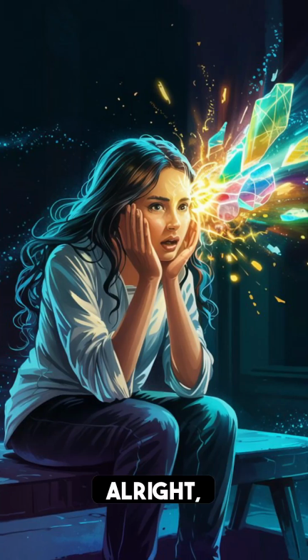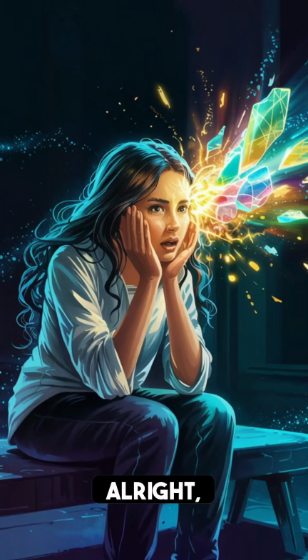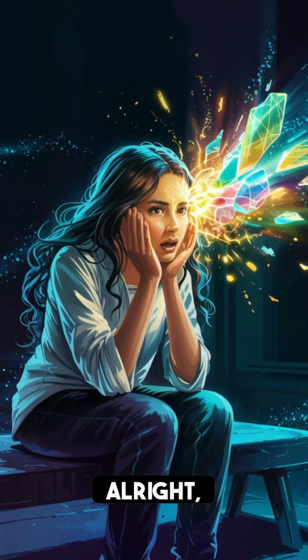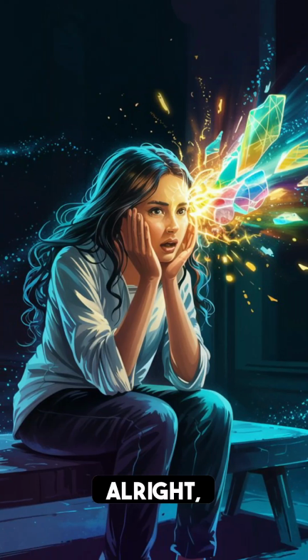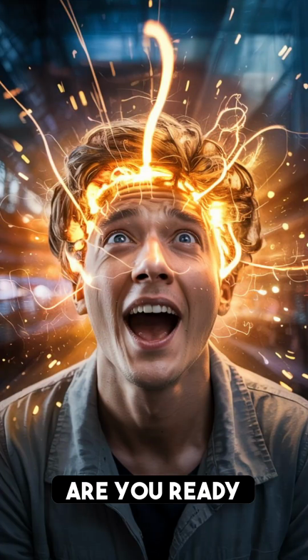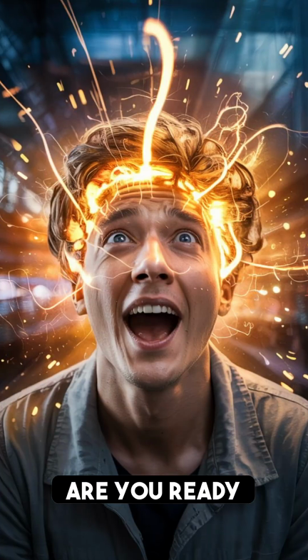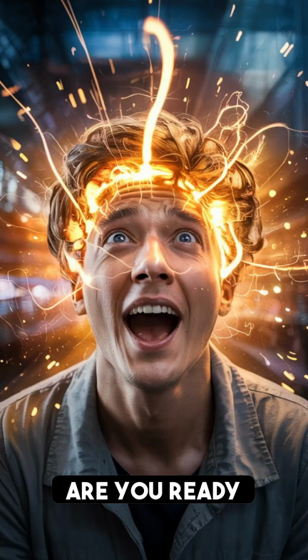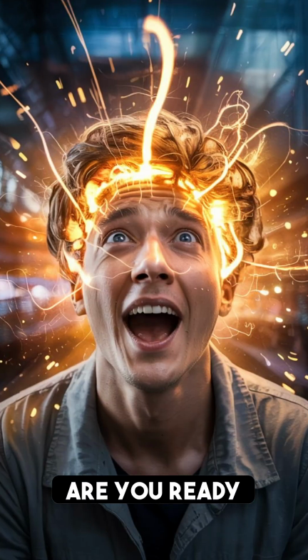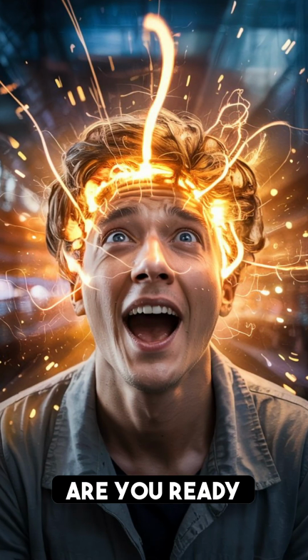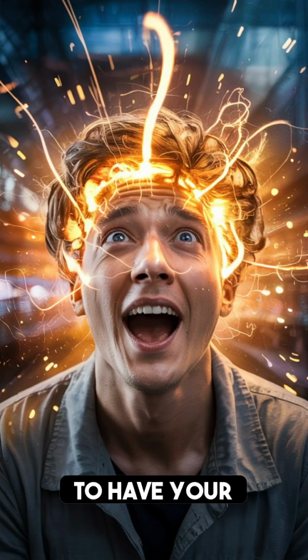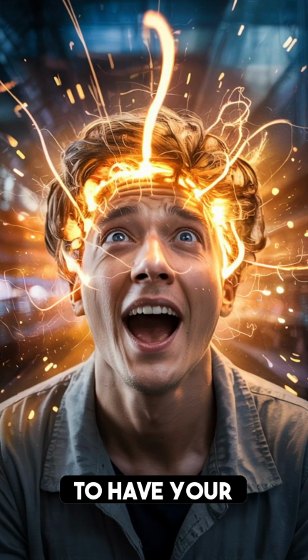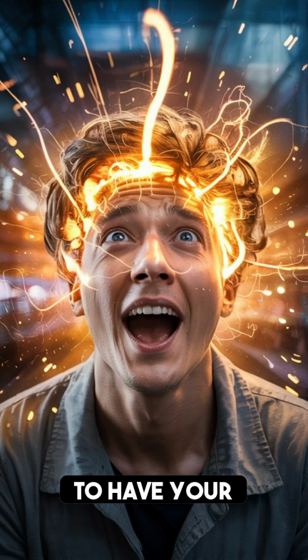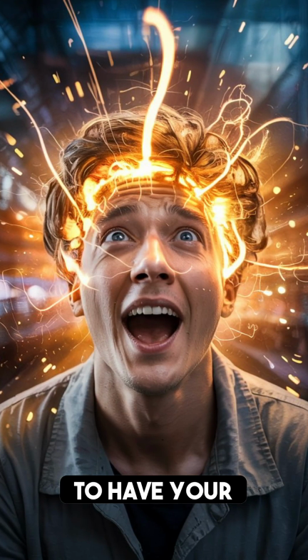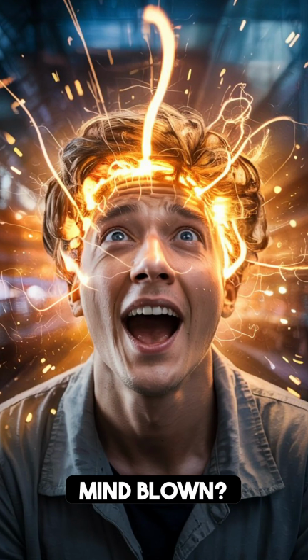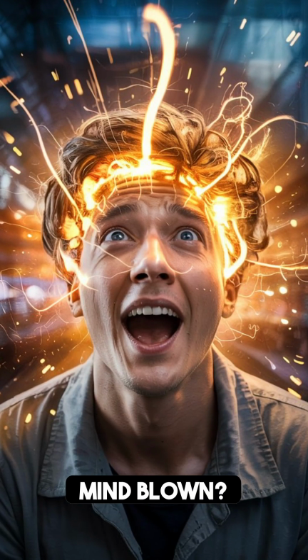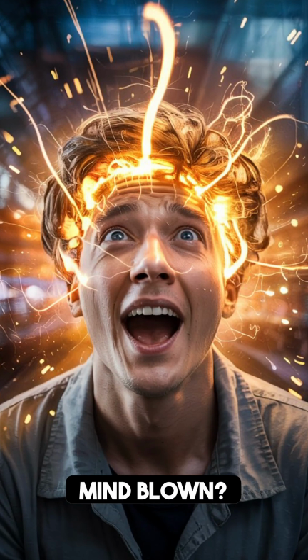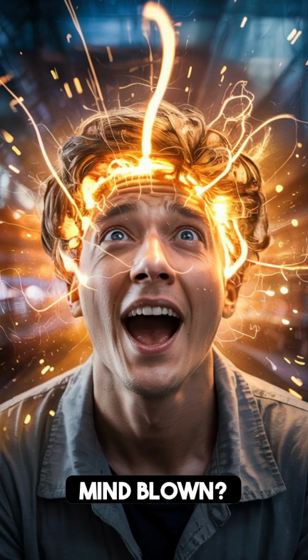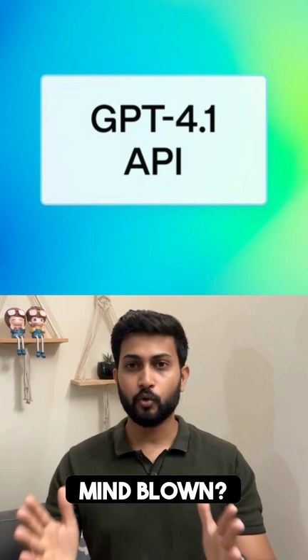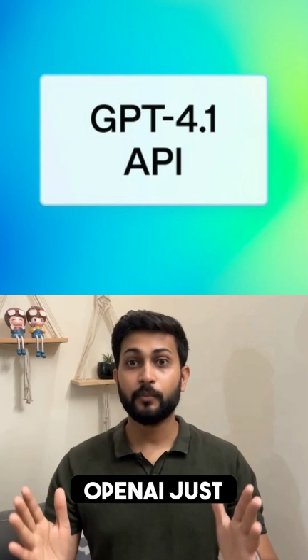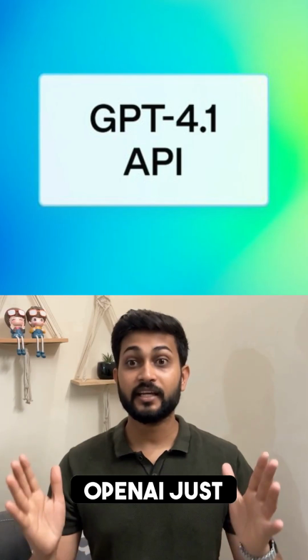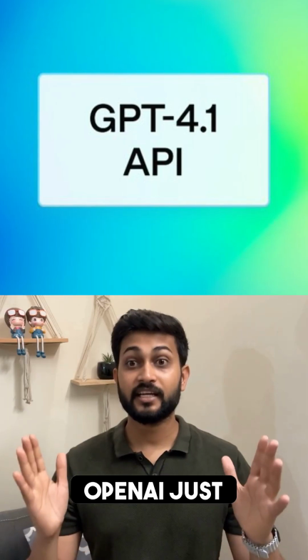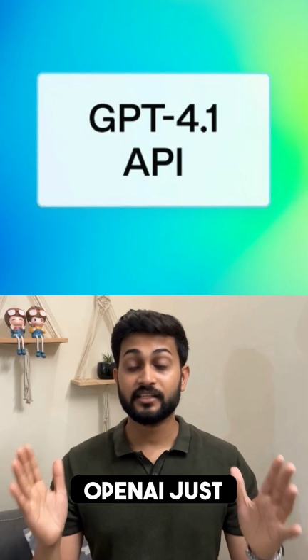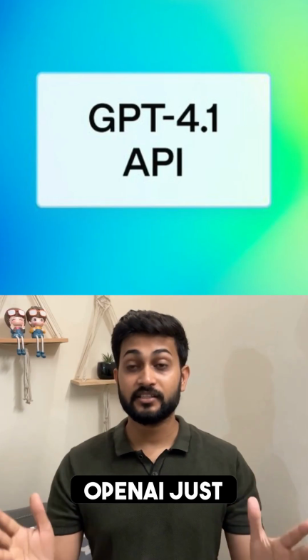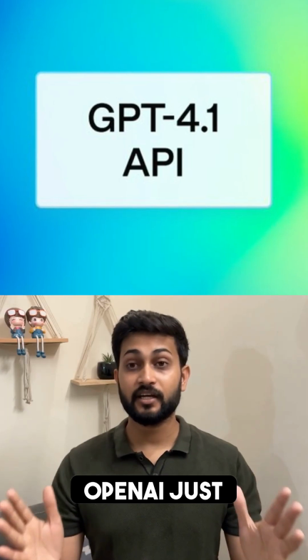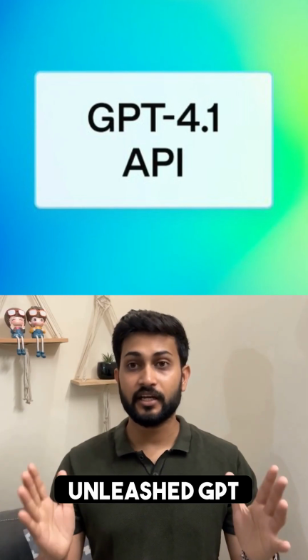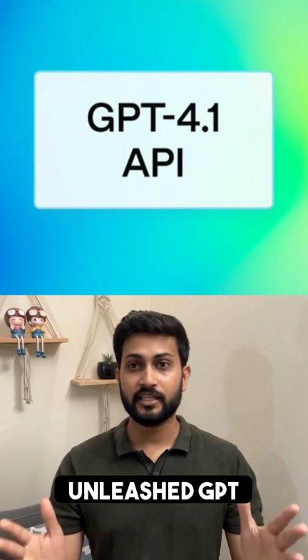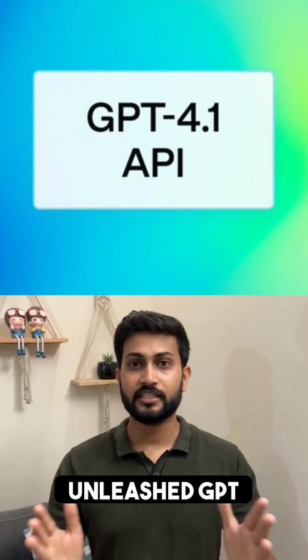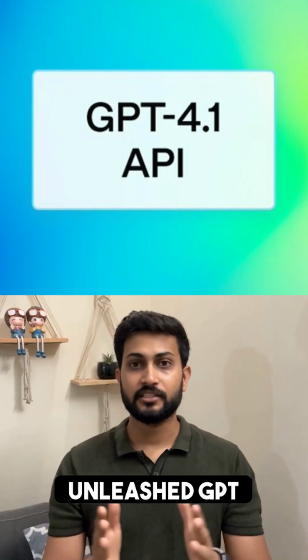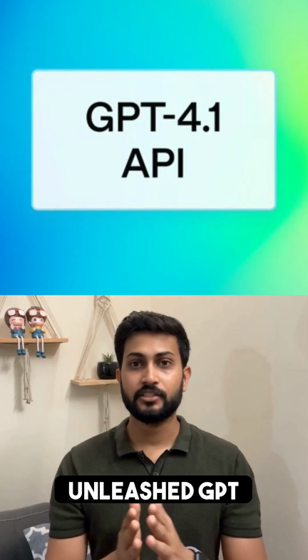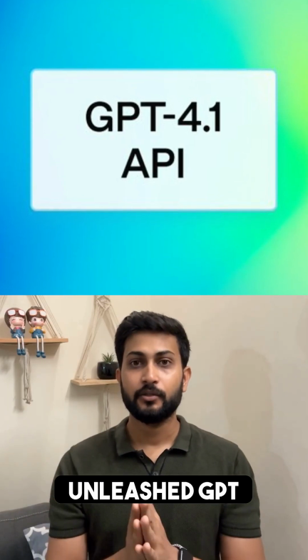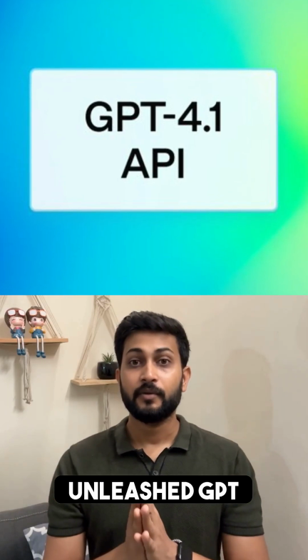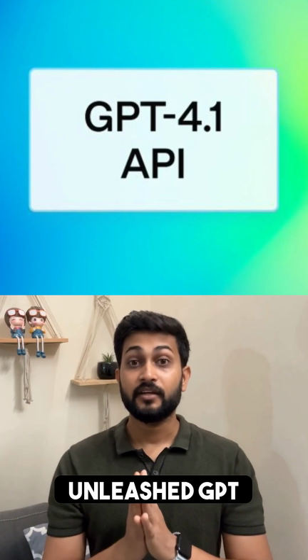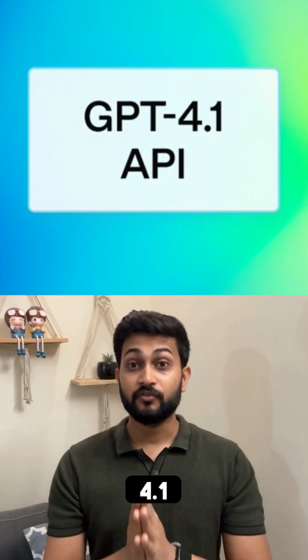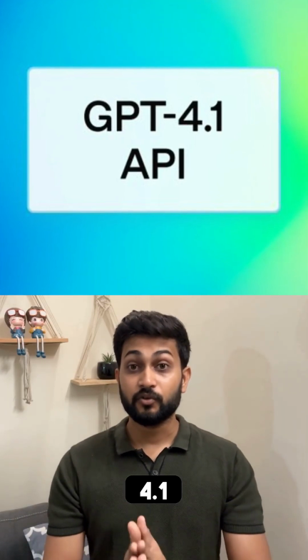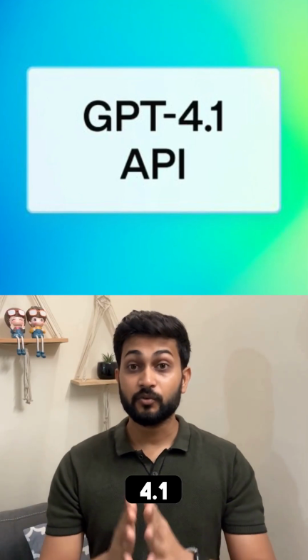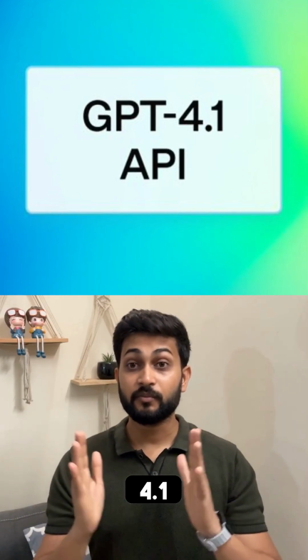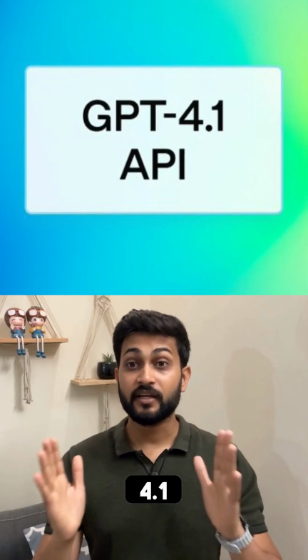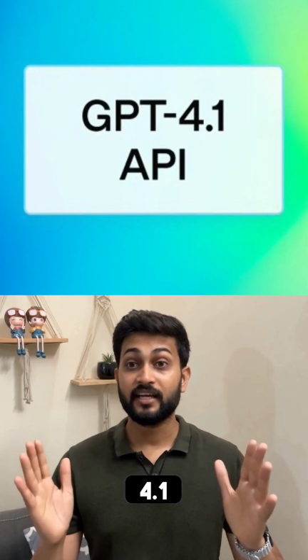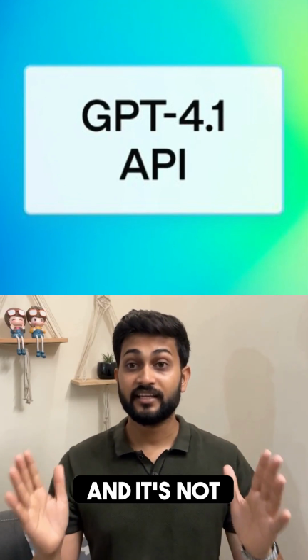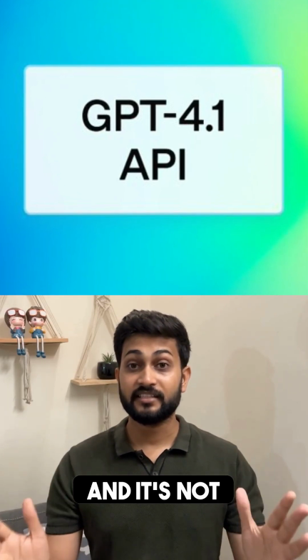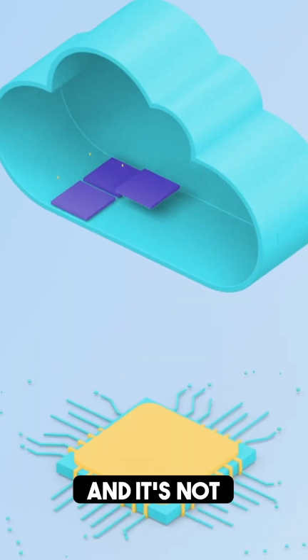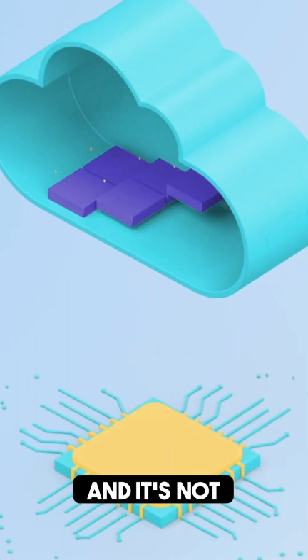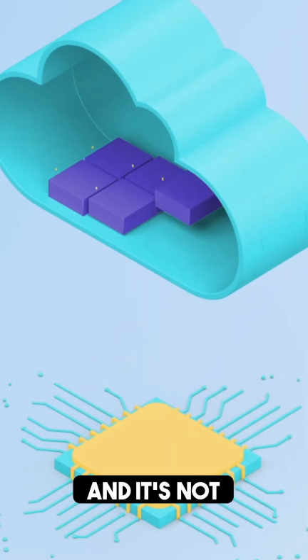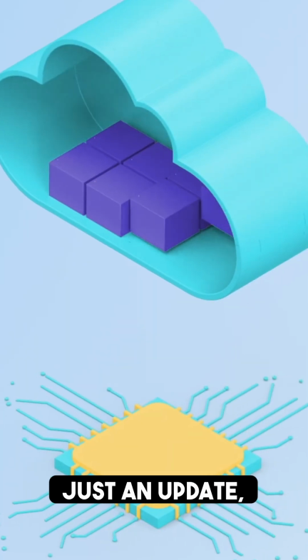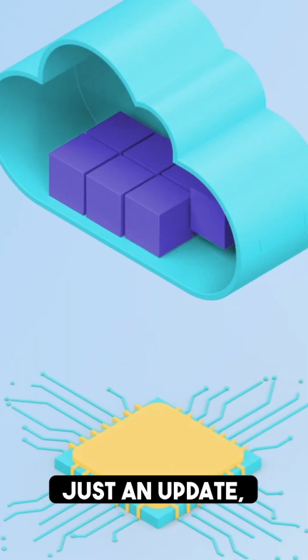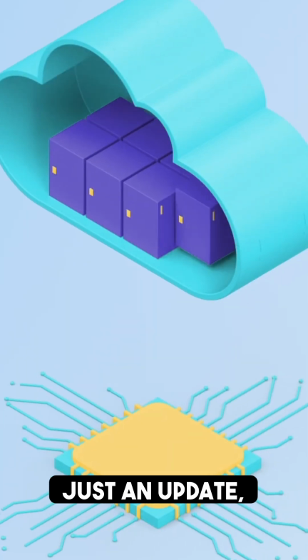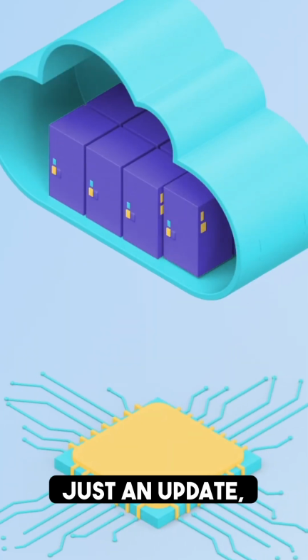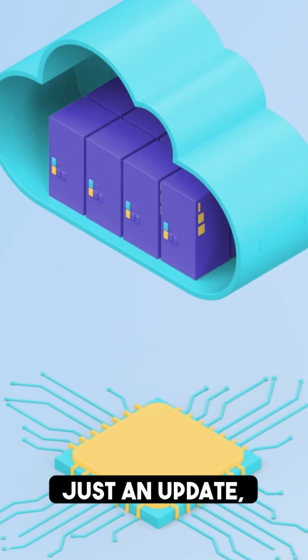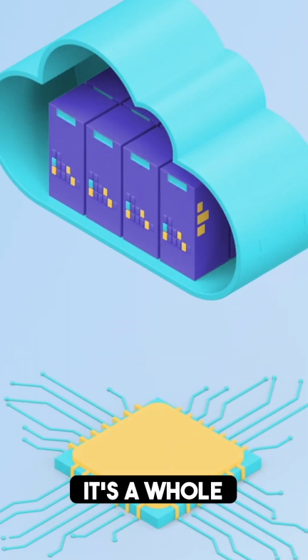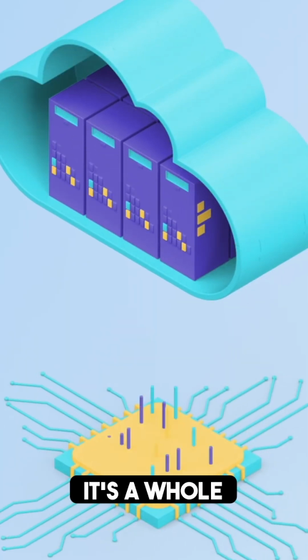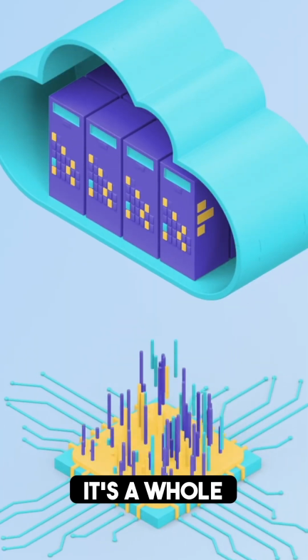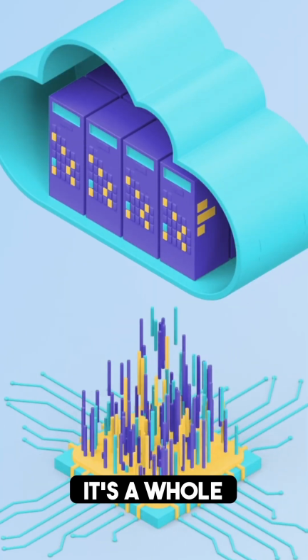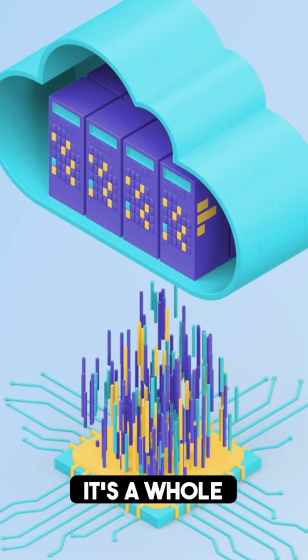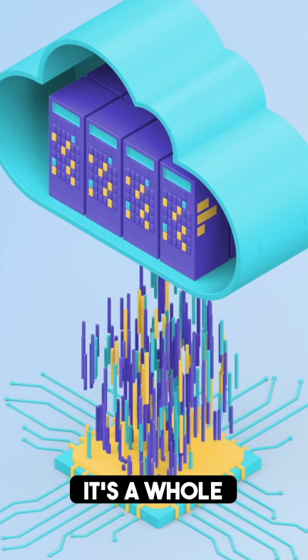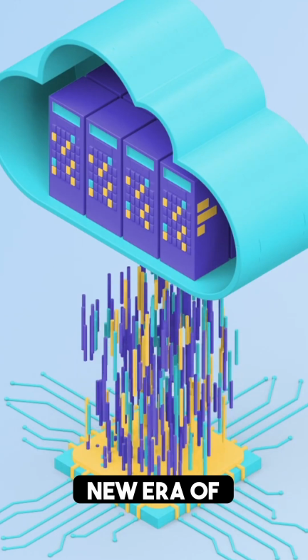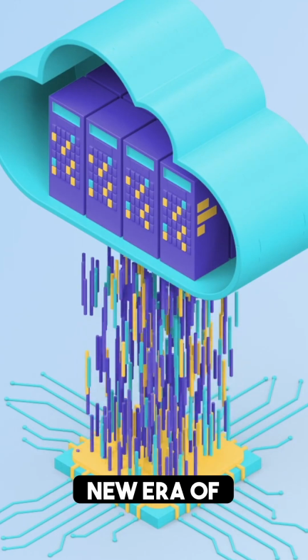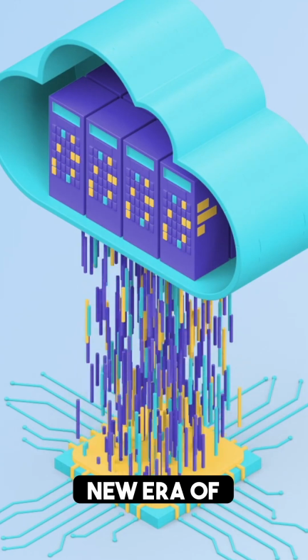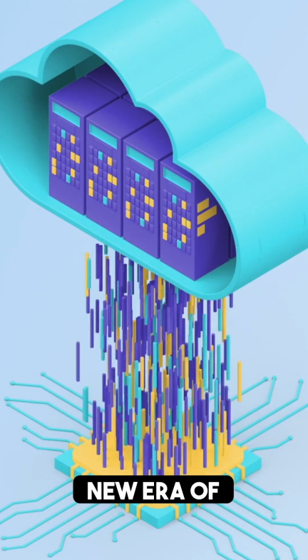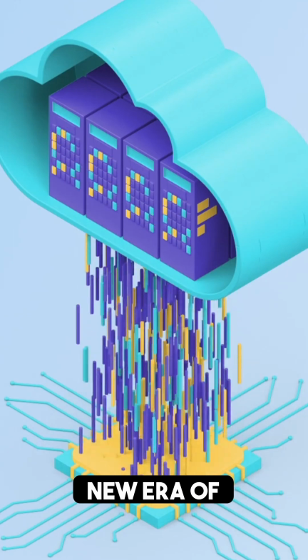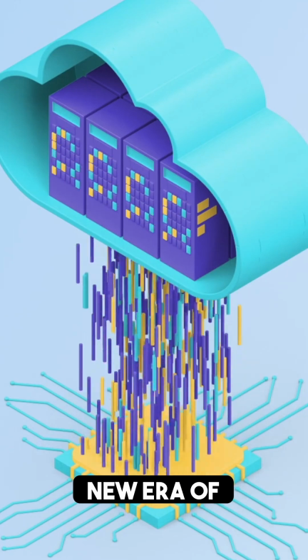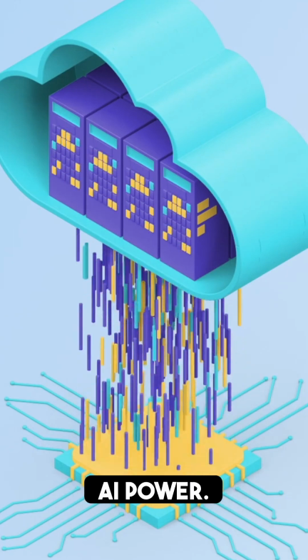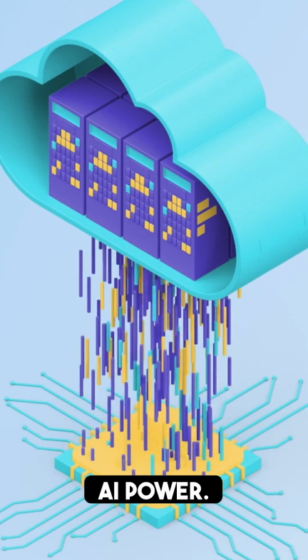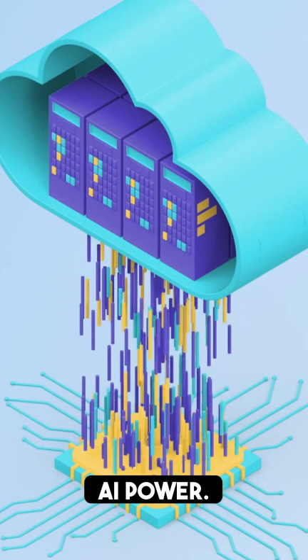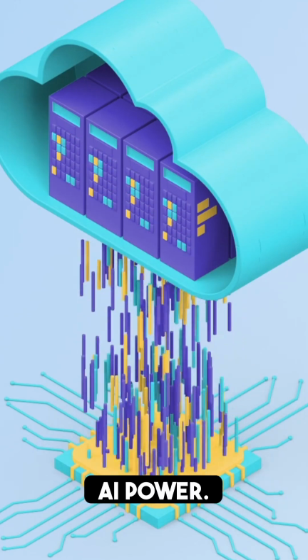Alright, are you ready to have your mind blown? OpenAI just unleashed GPT-4.1 and it's not just an update — it's a whole new era of AI power.